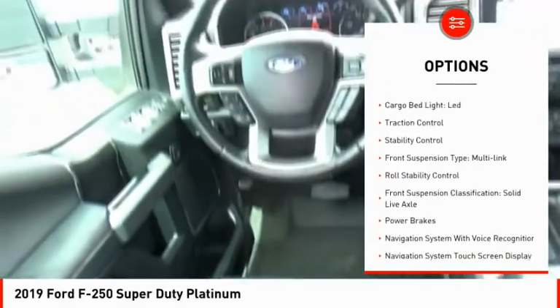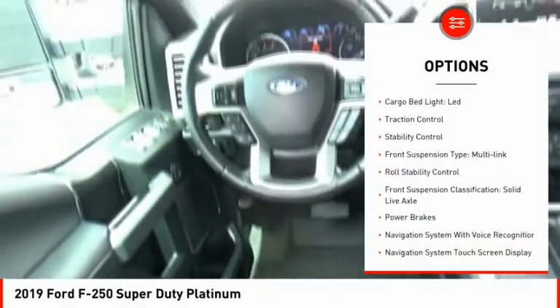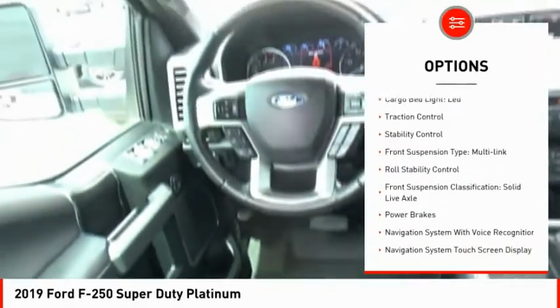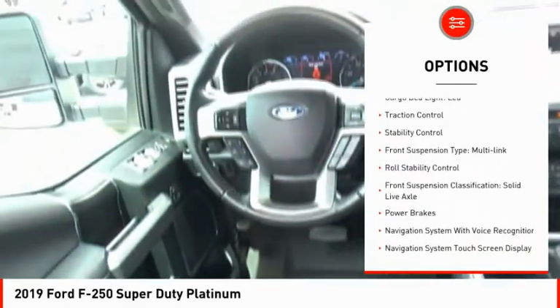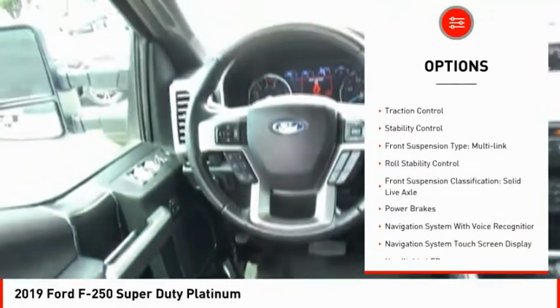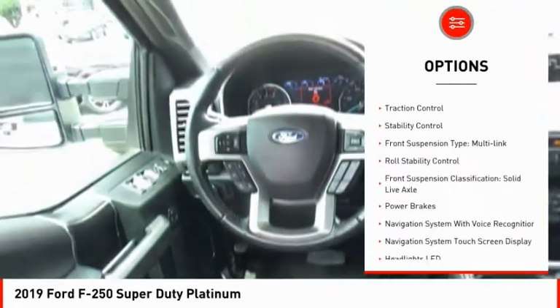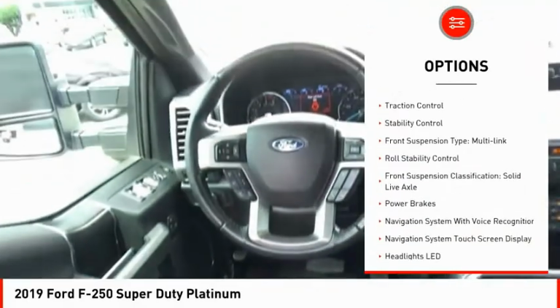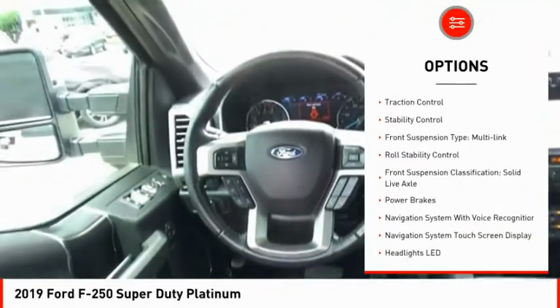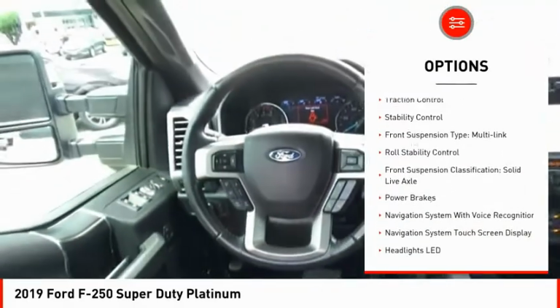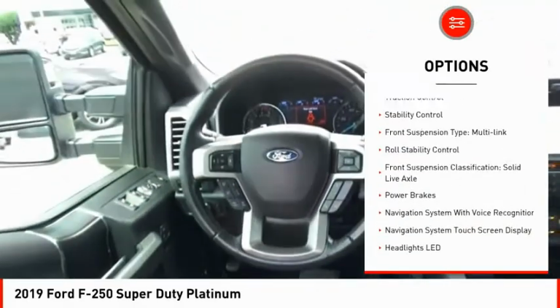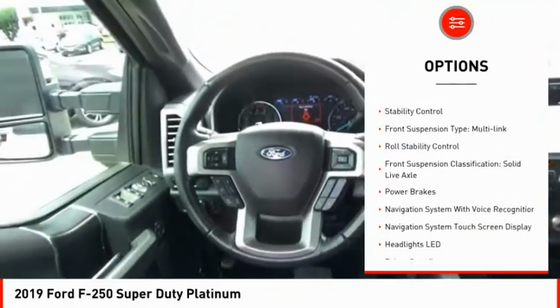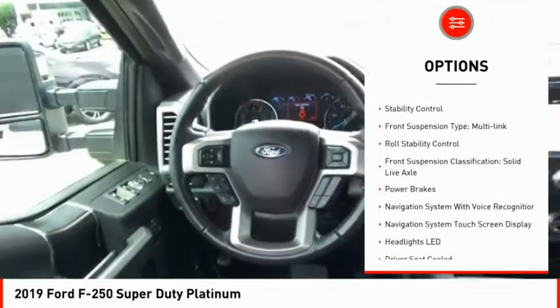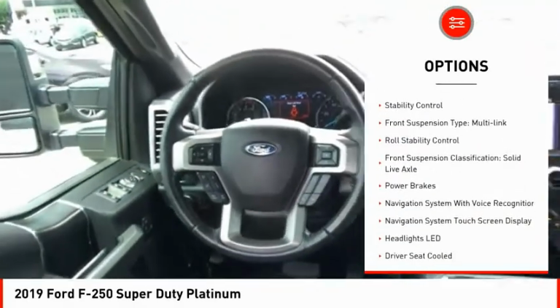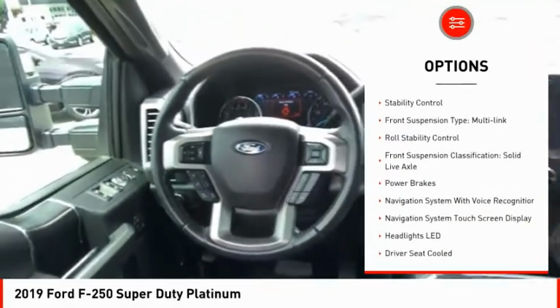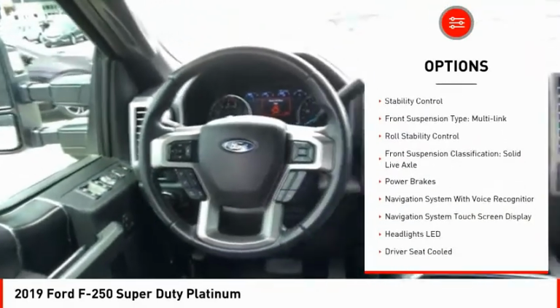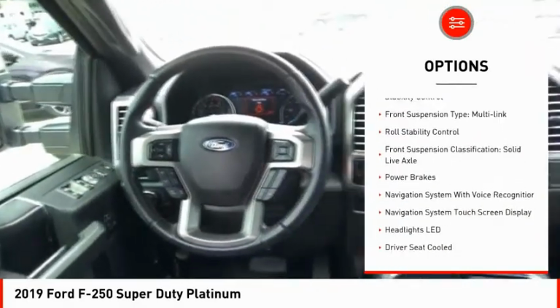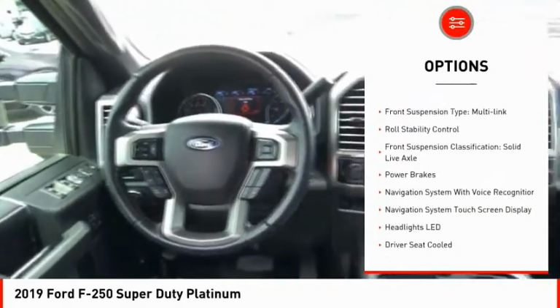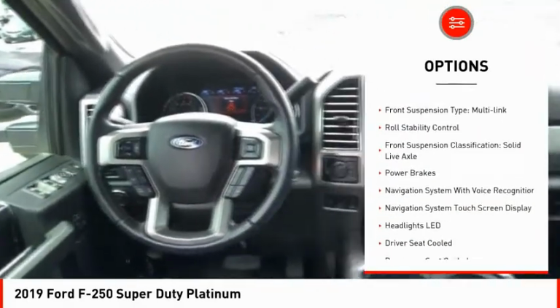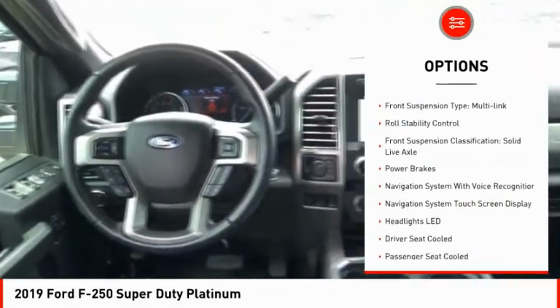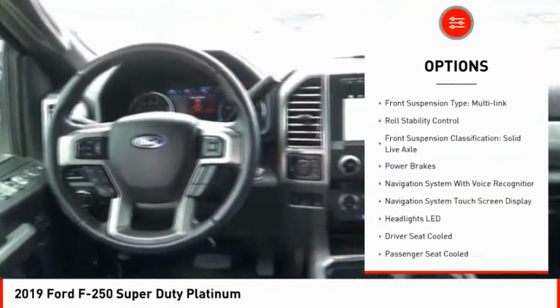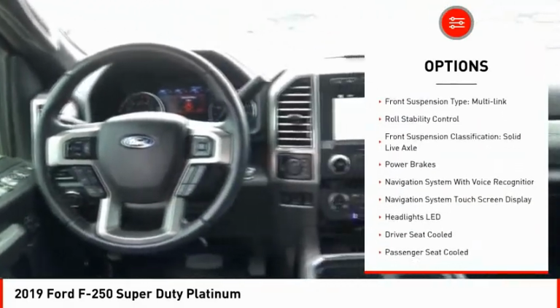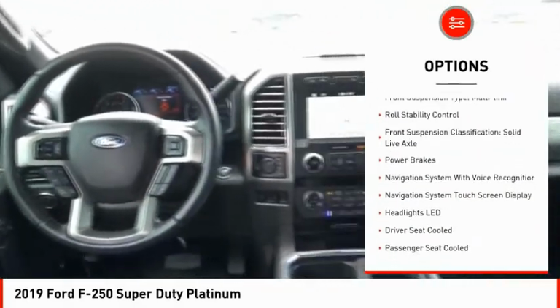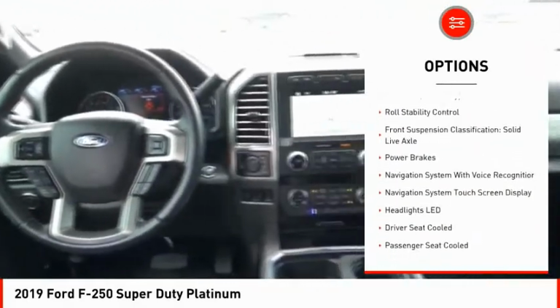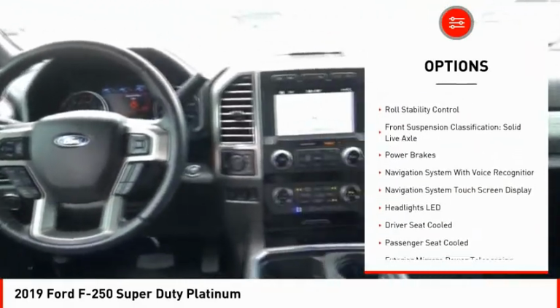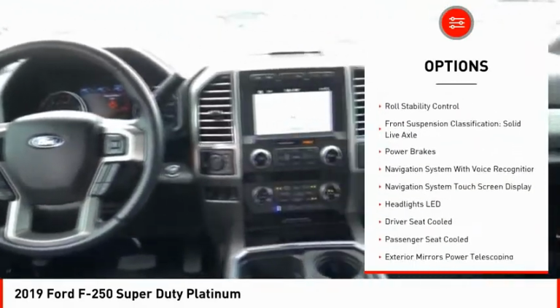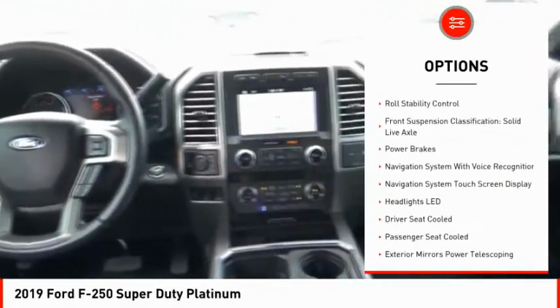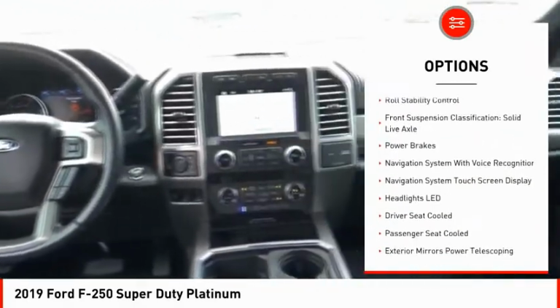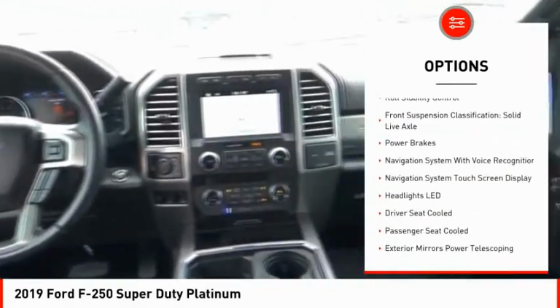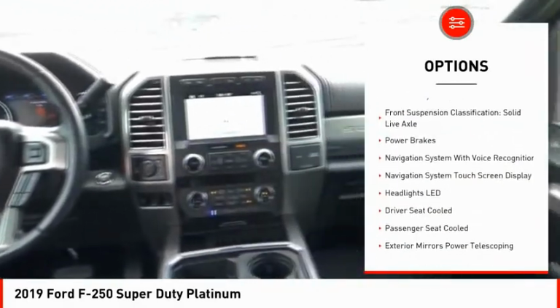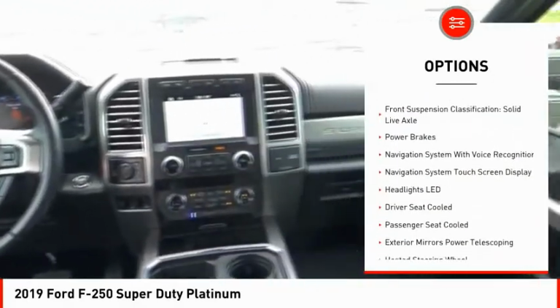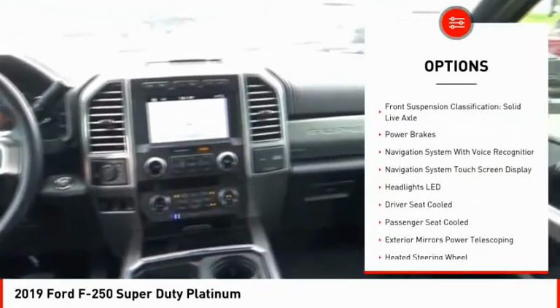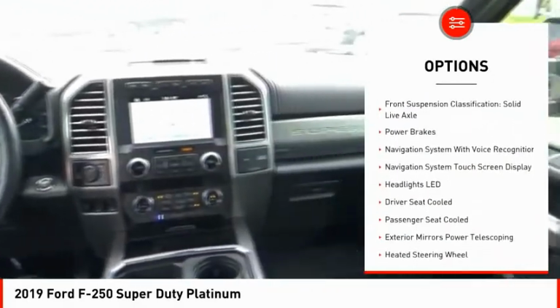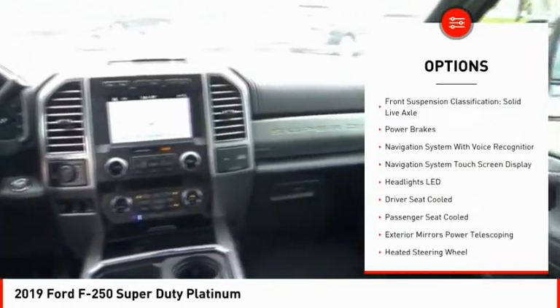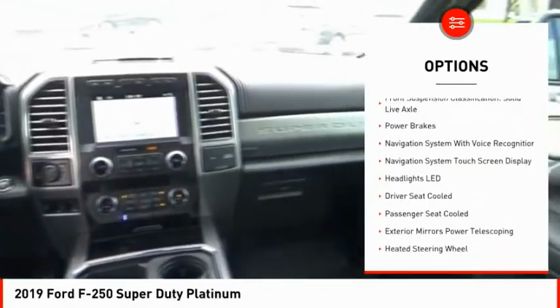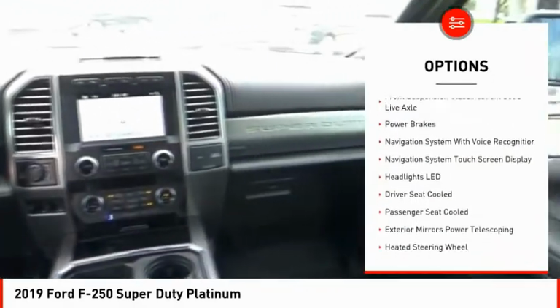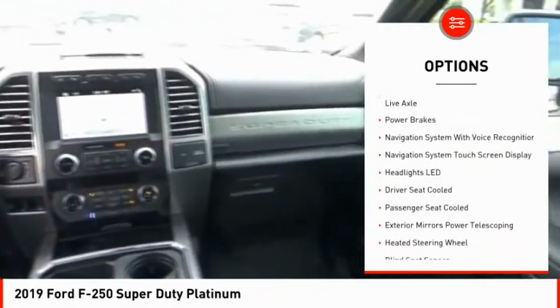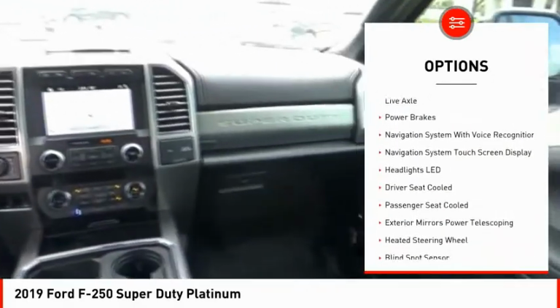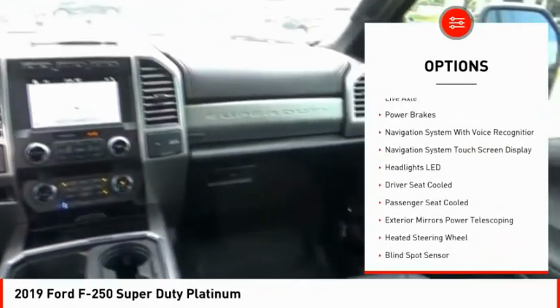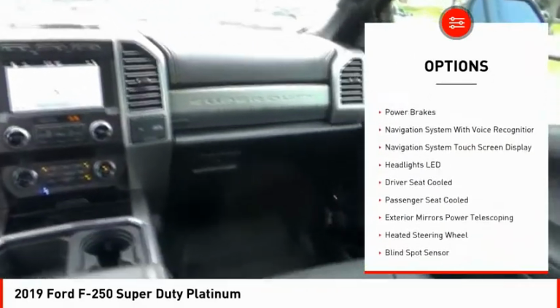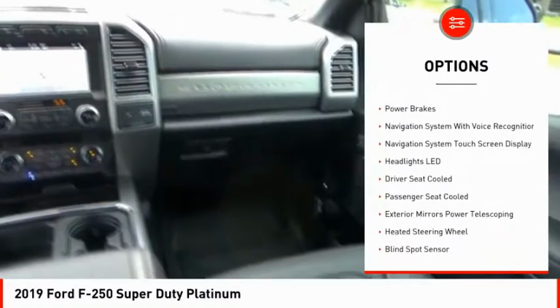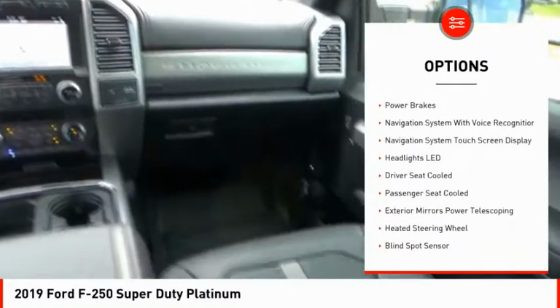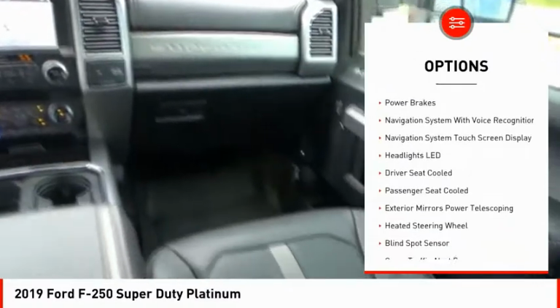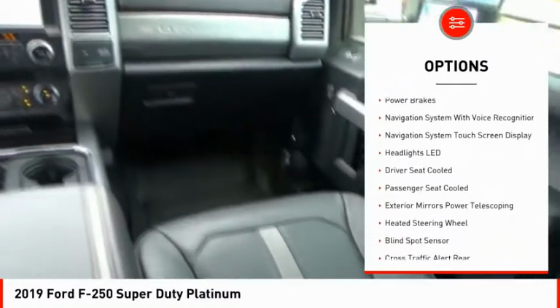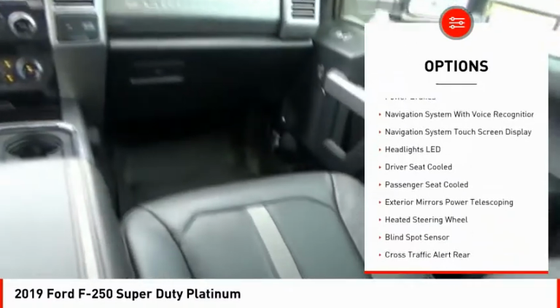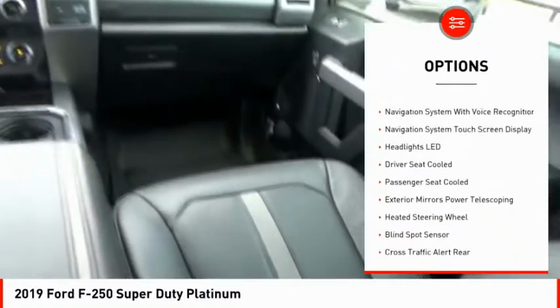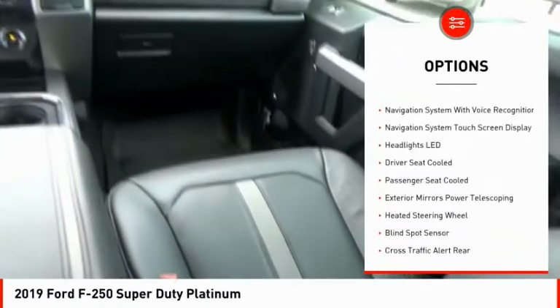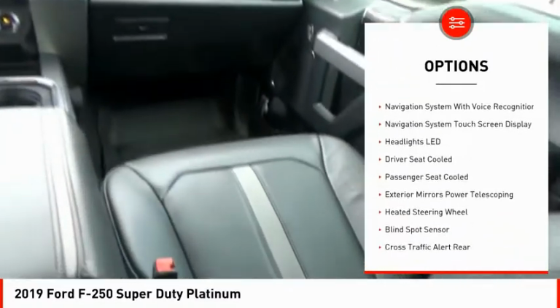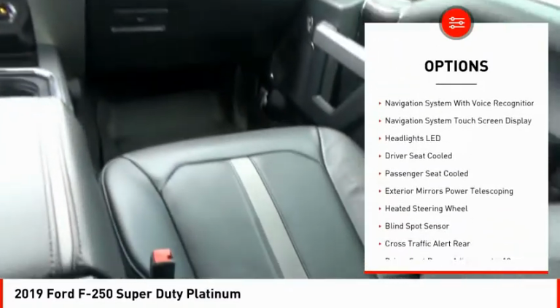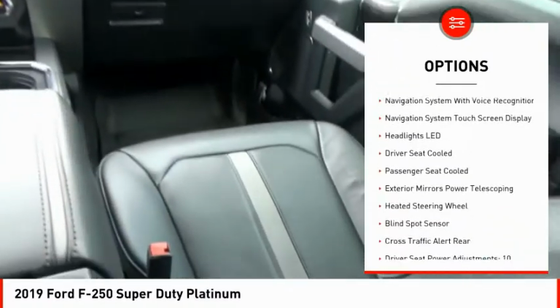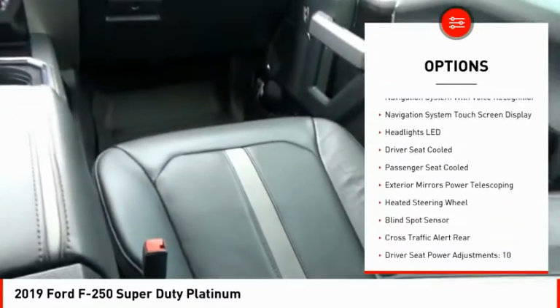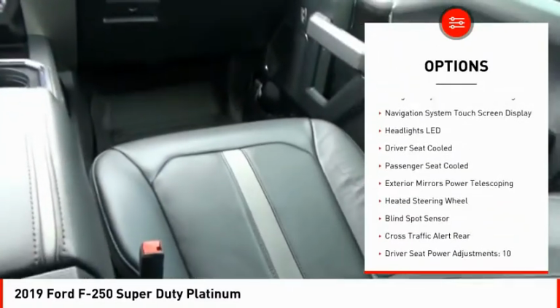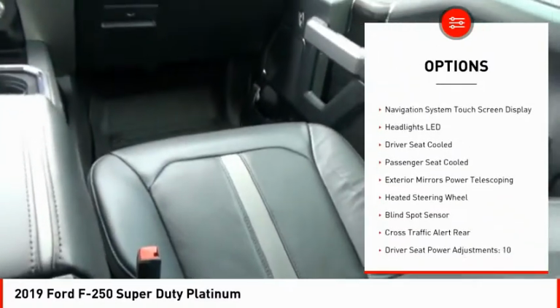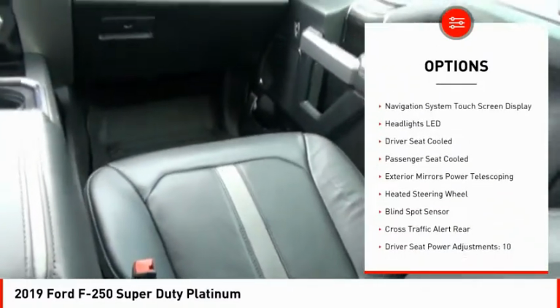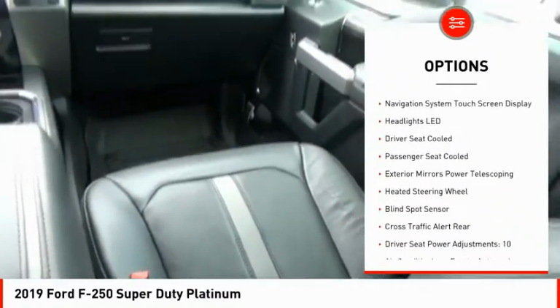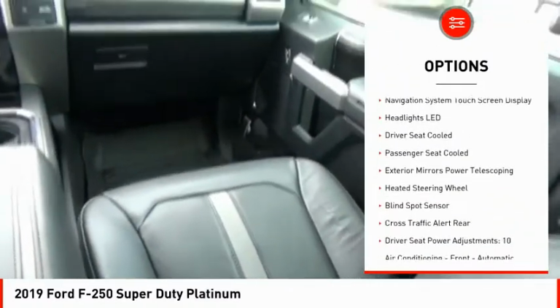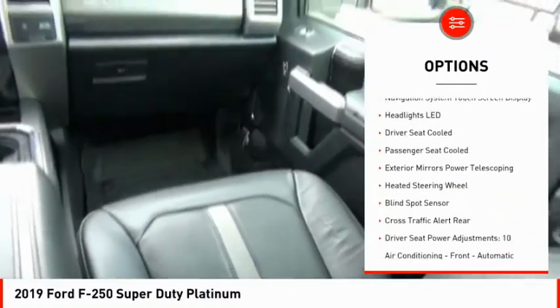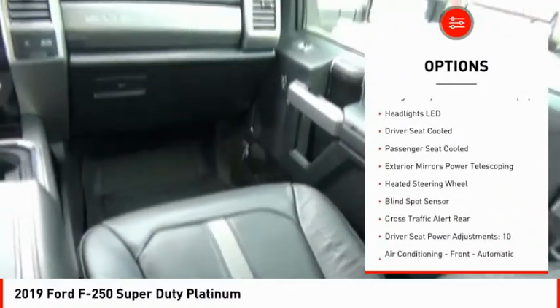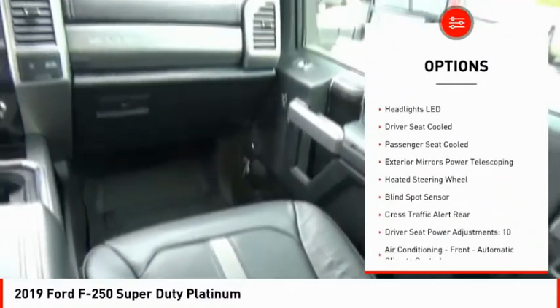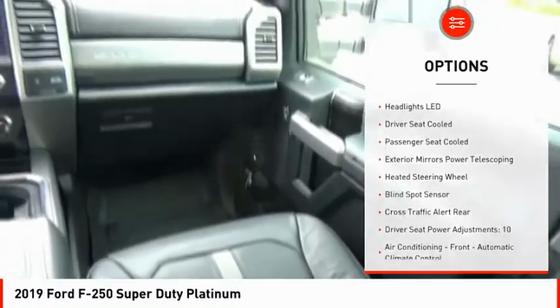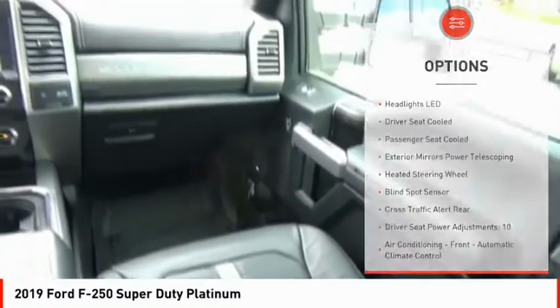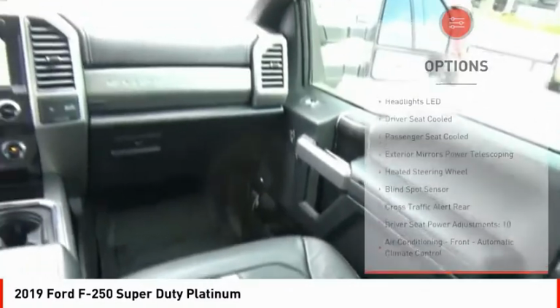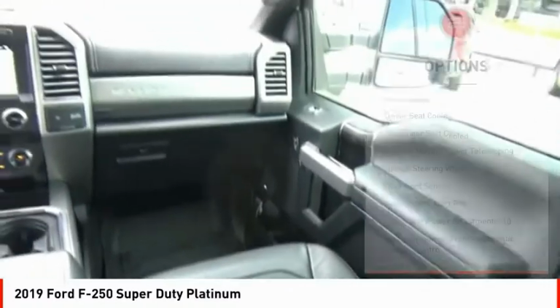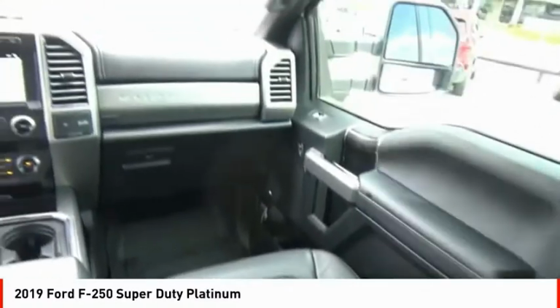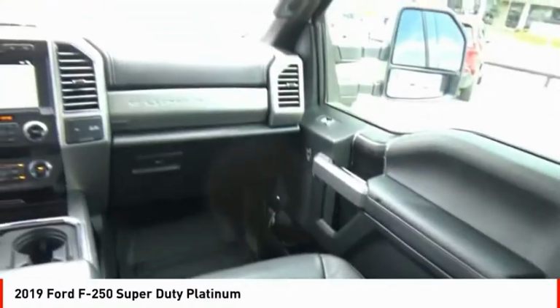Tailgate step. Remote engine start. Cargo bed light, LED. Traction control. Stability control.